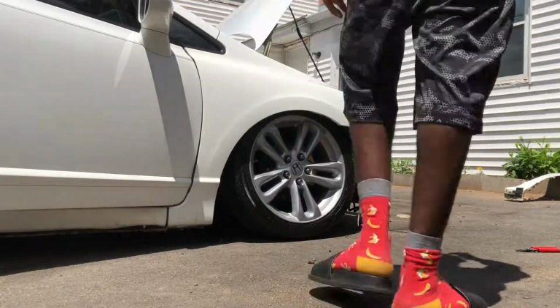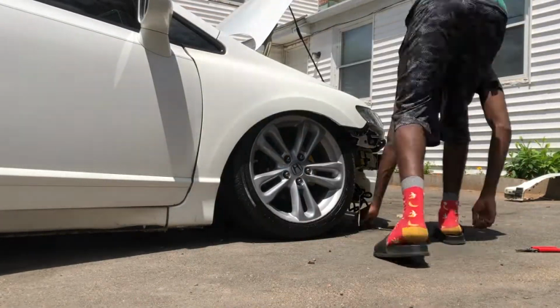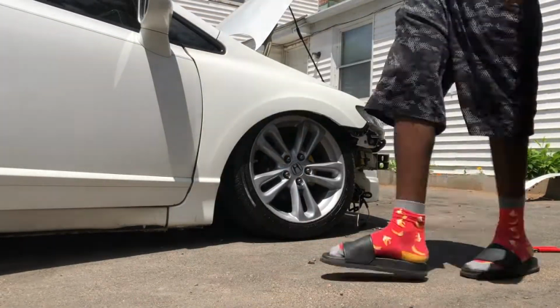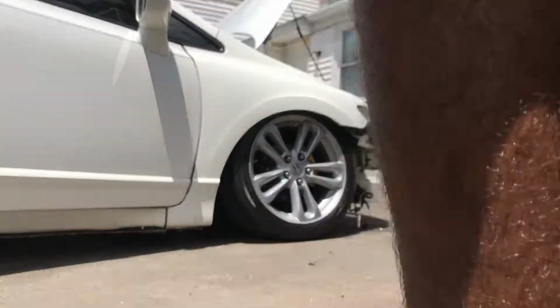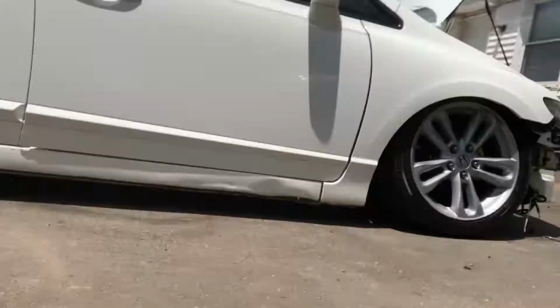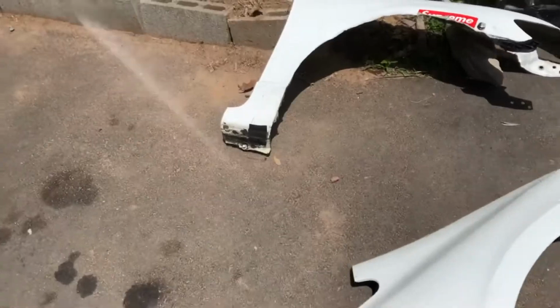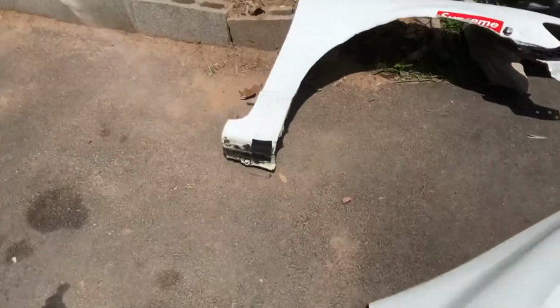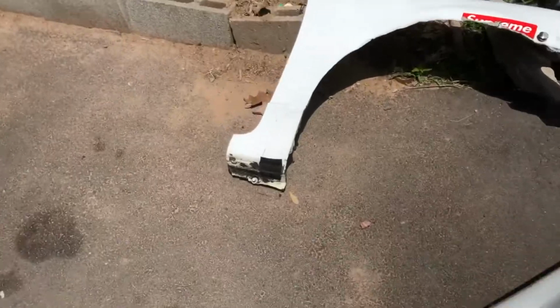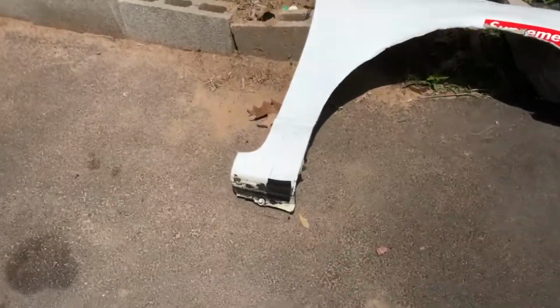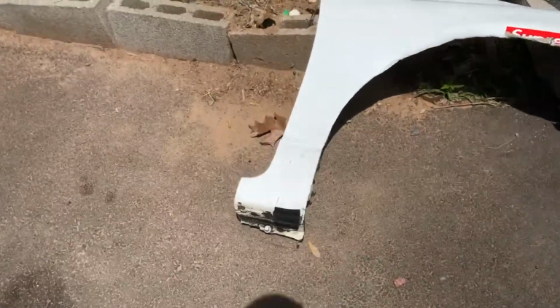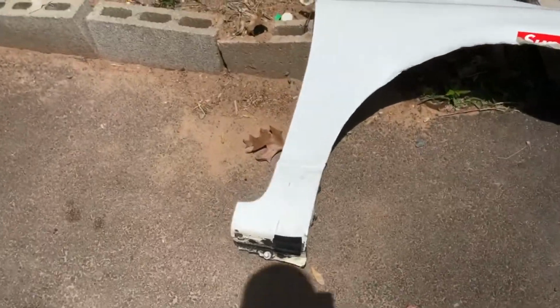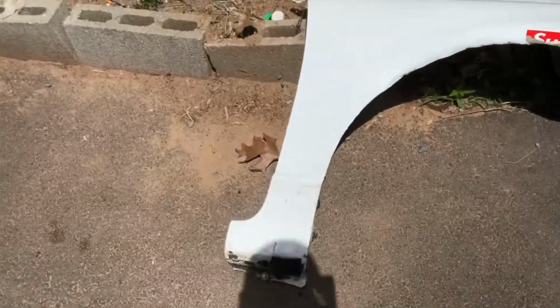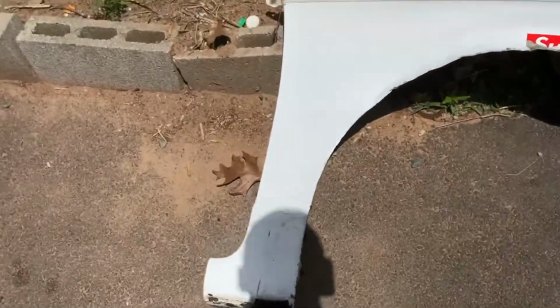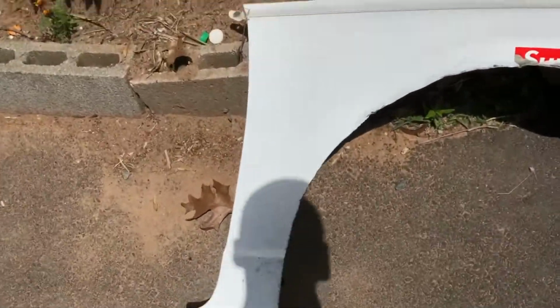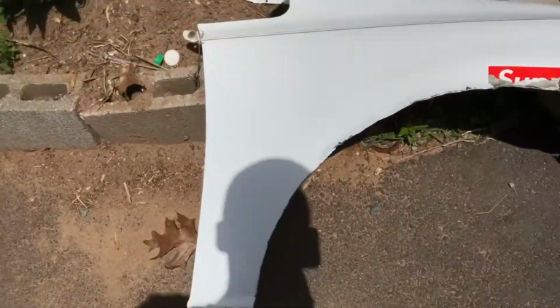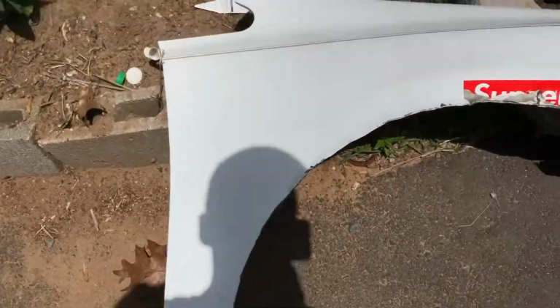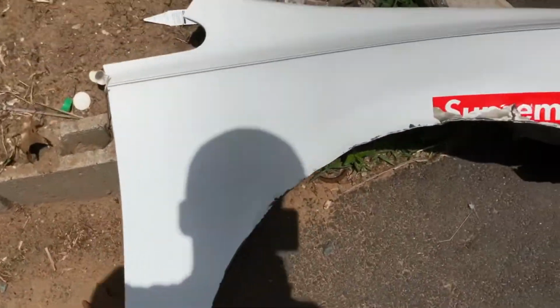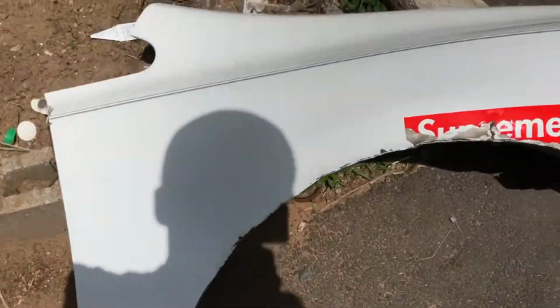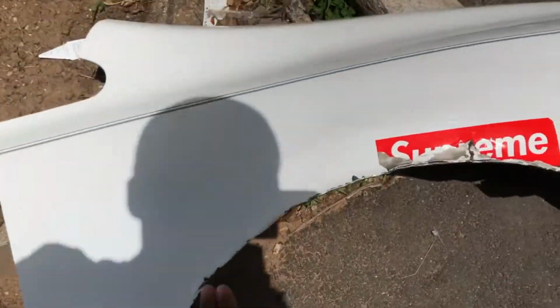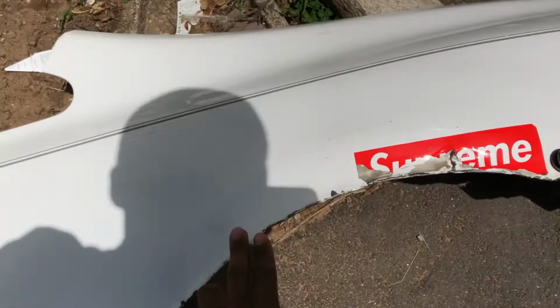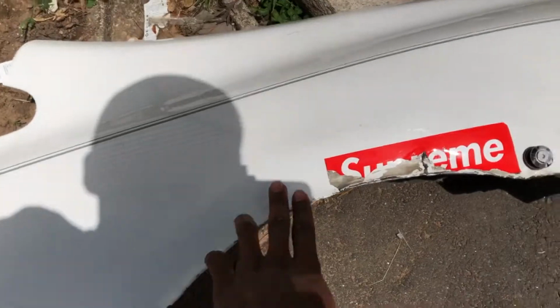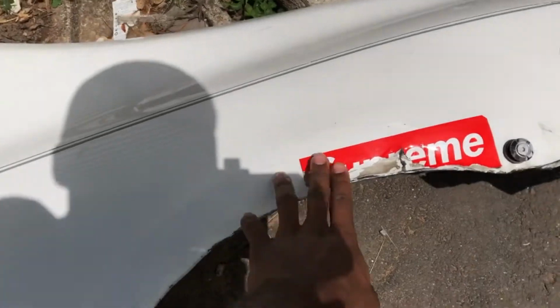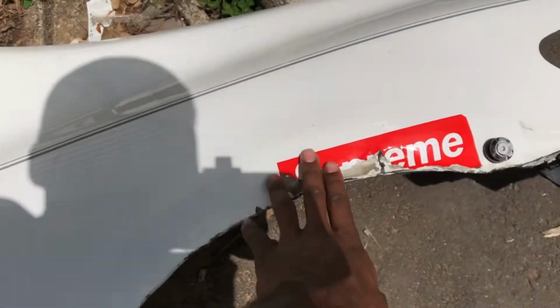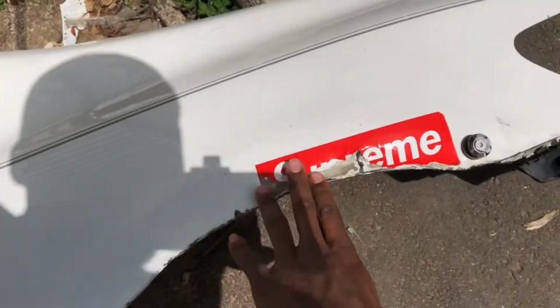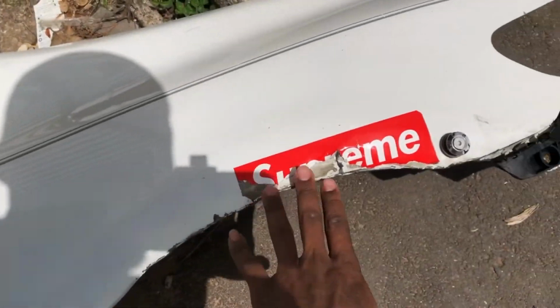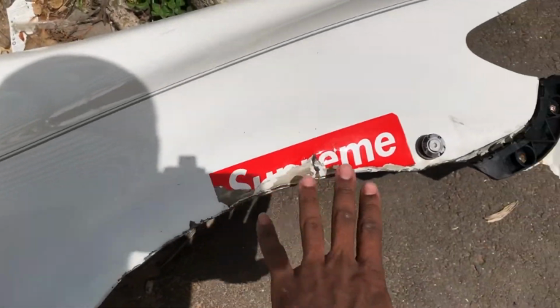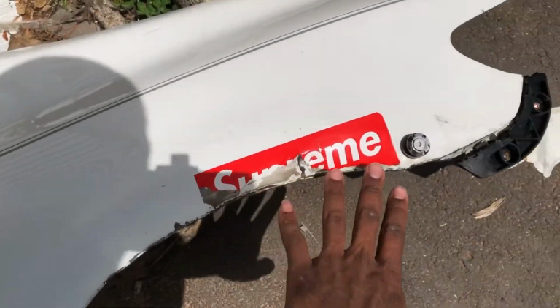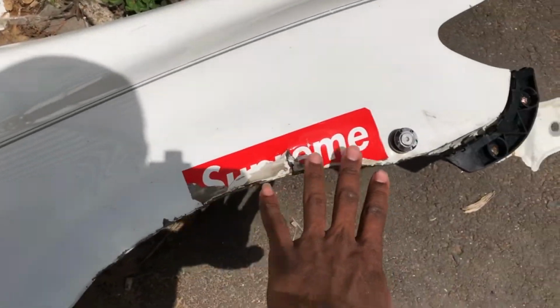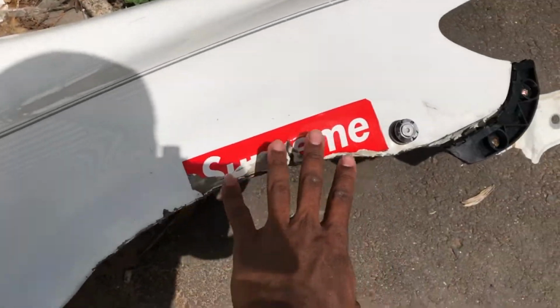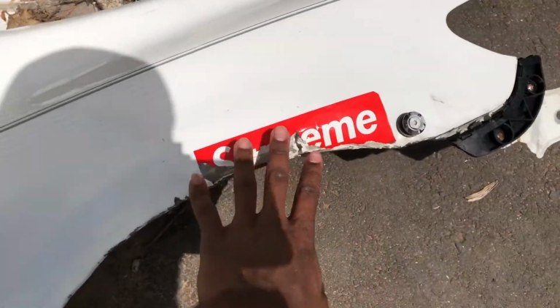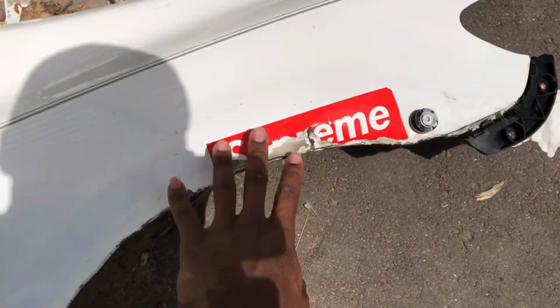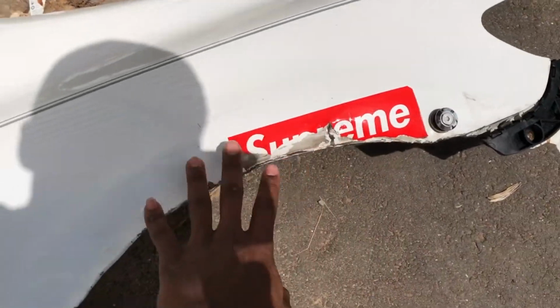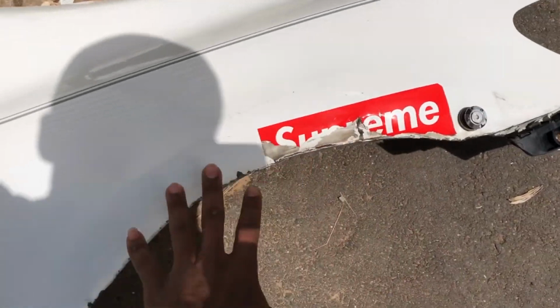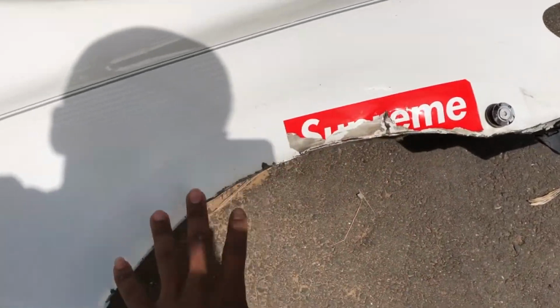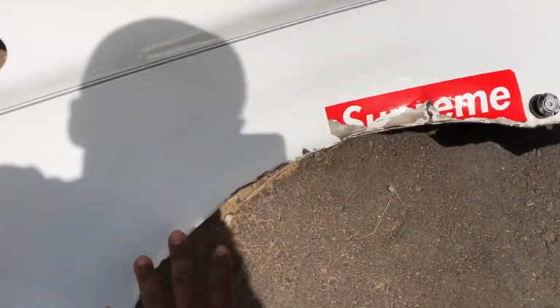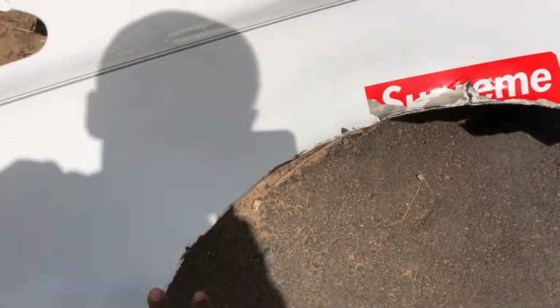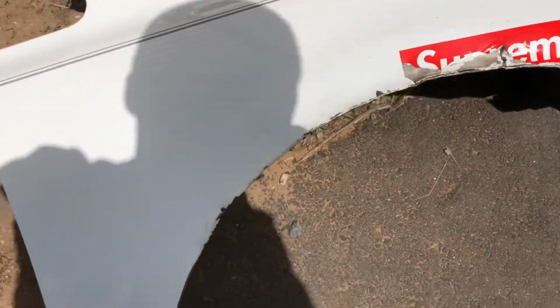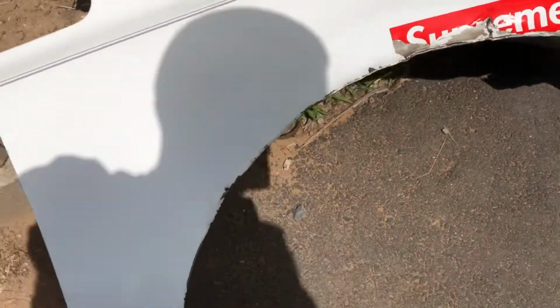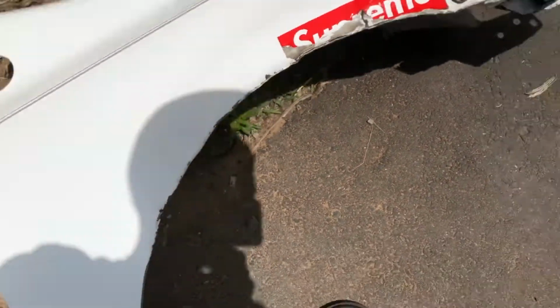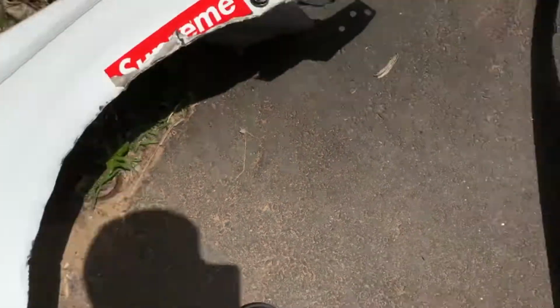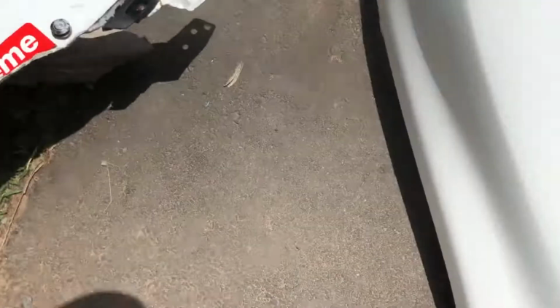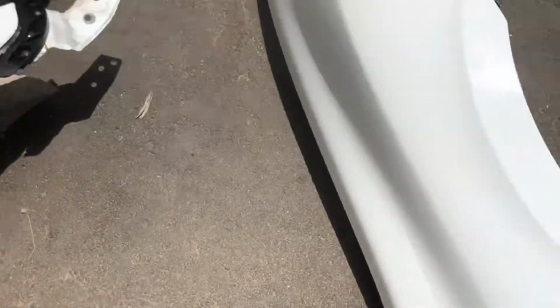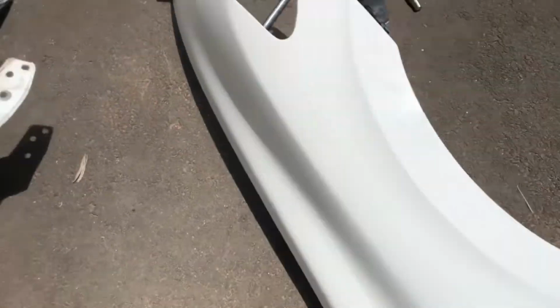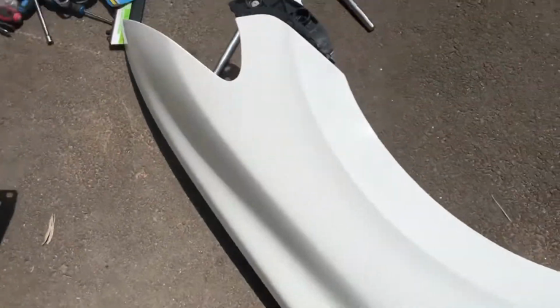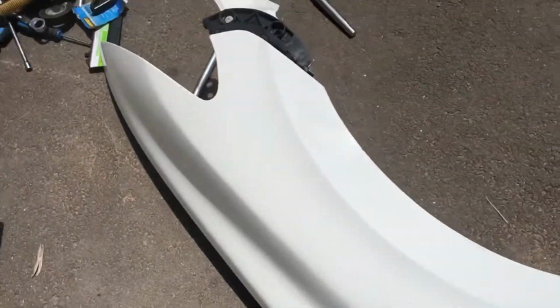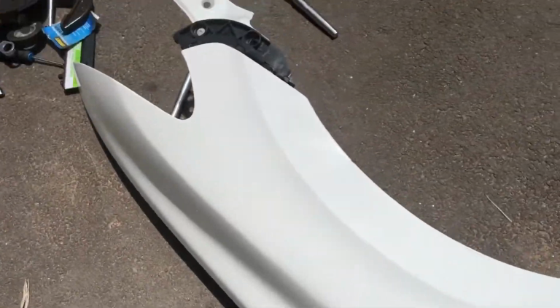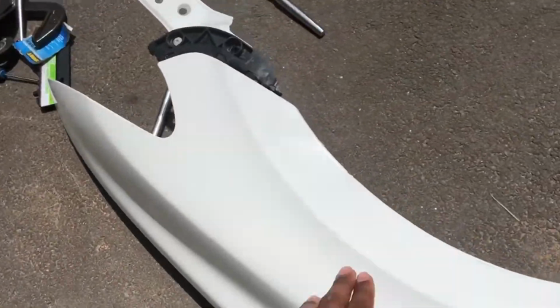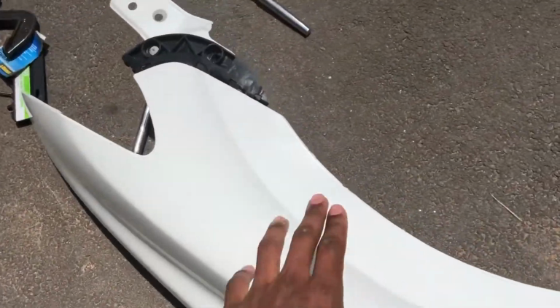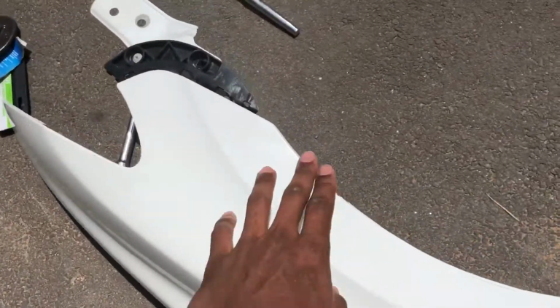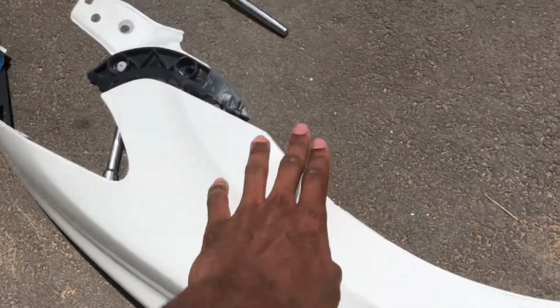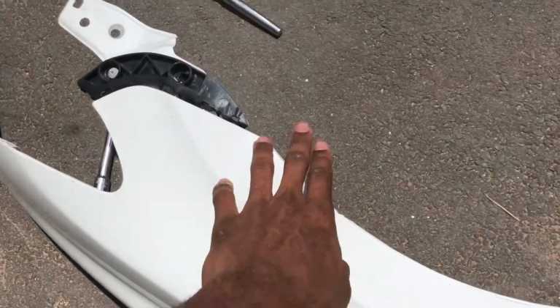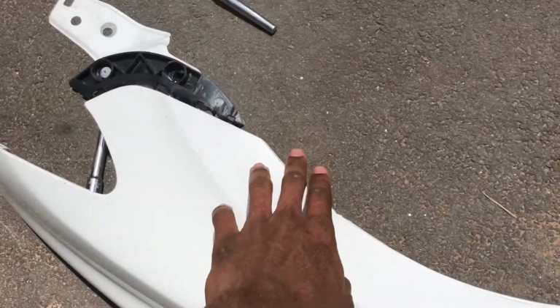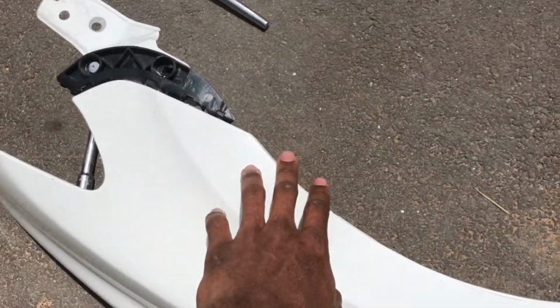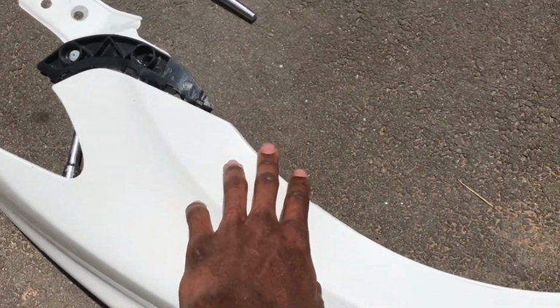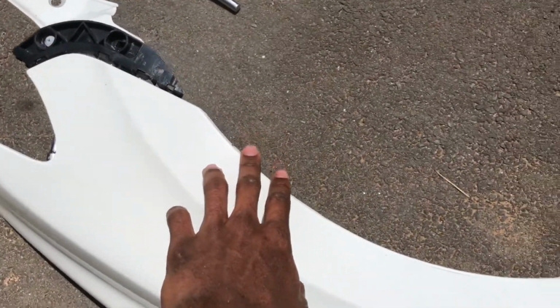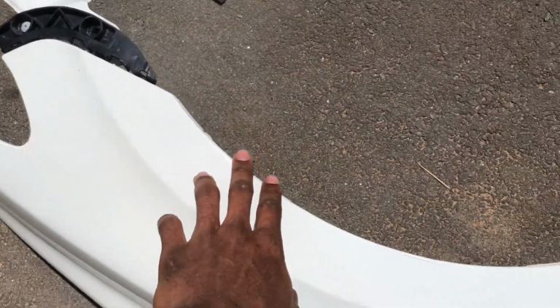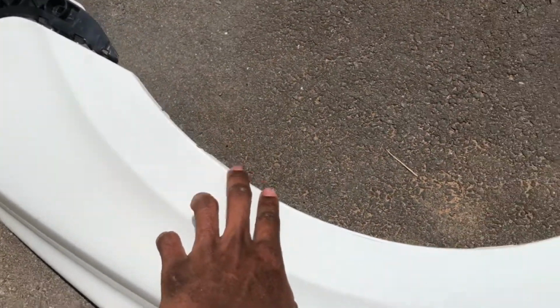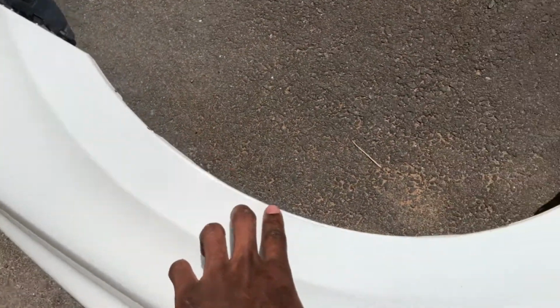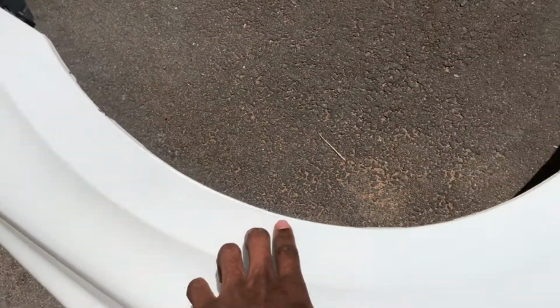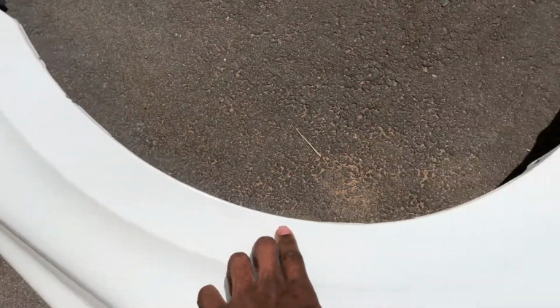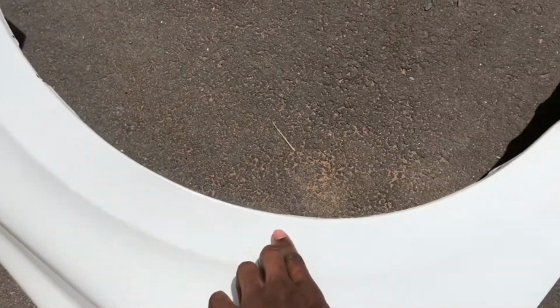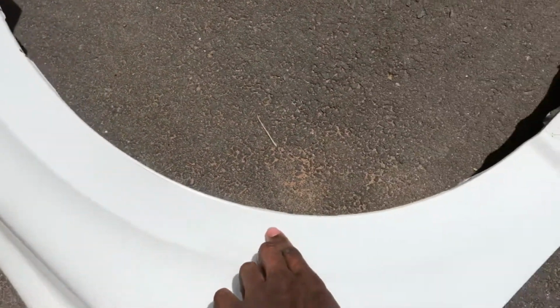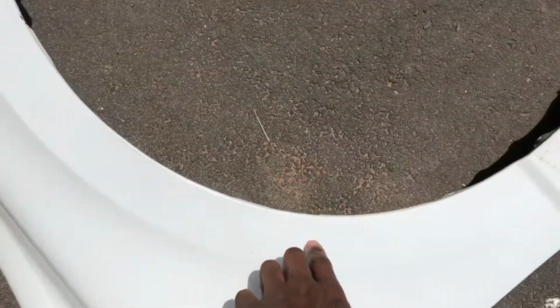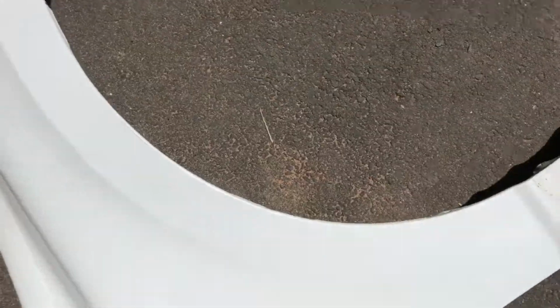This is the old fender — all messed up. And this is the new one.